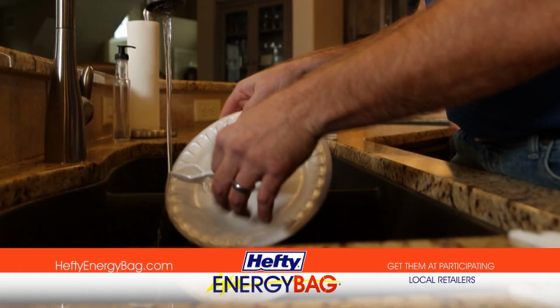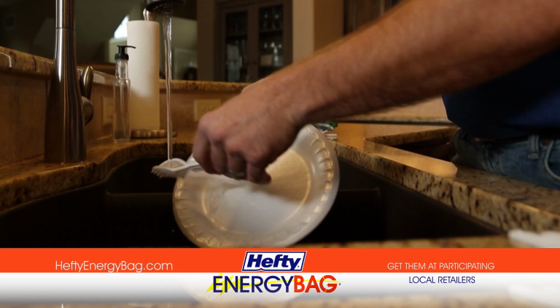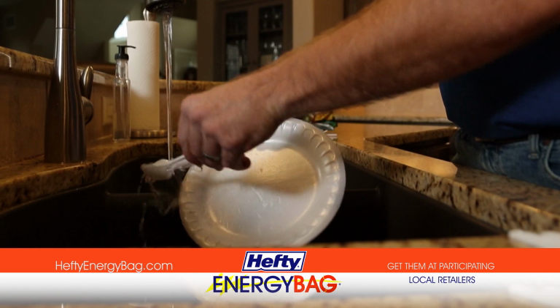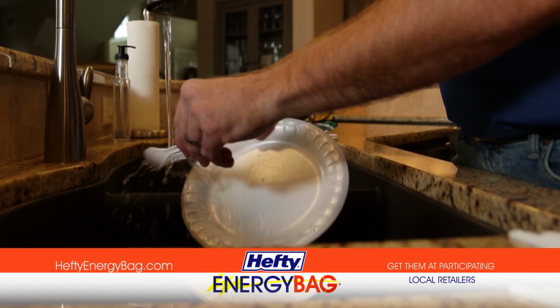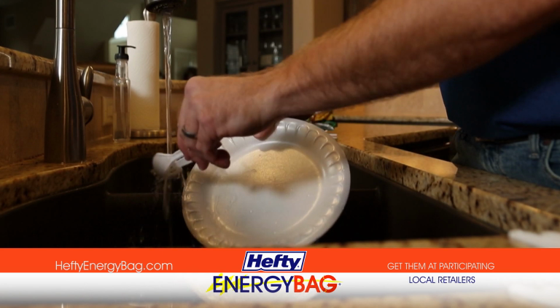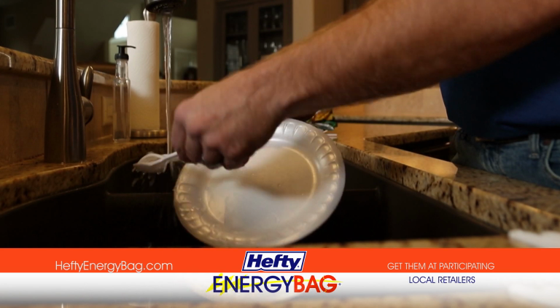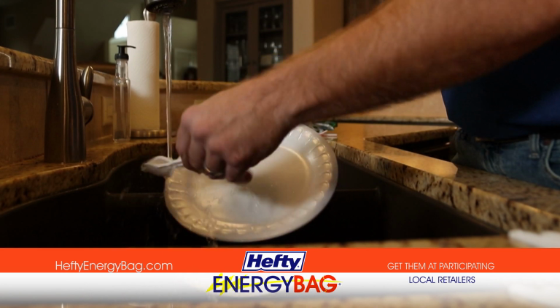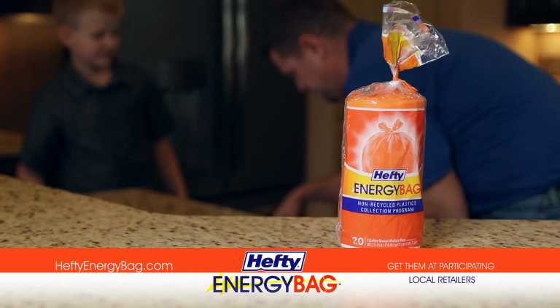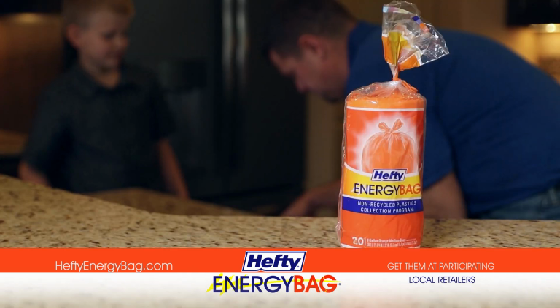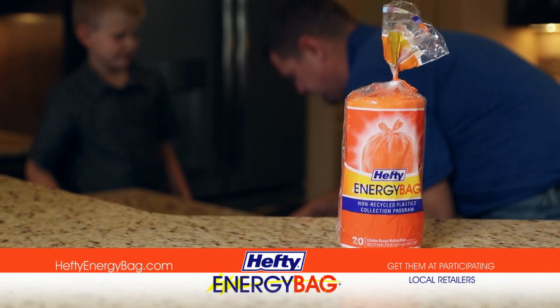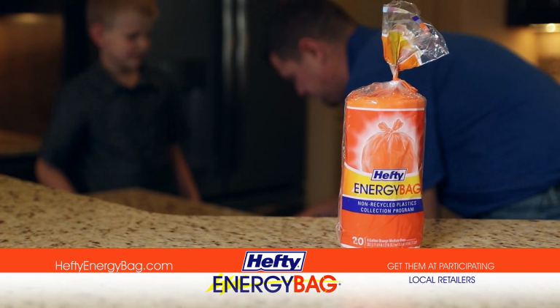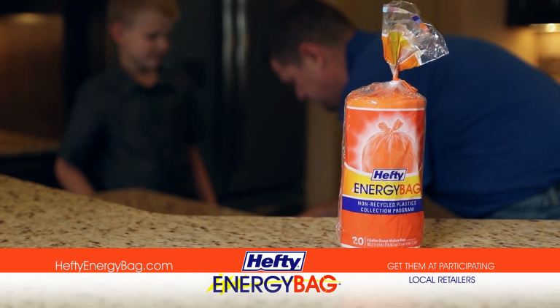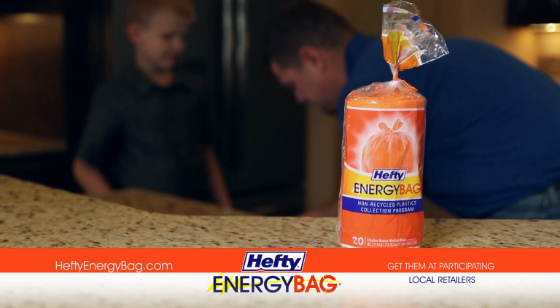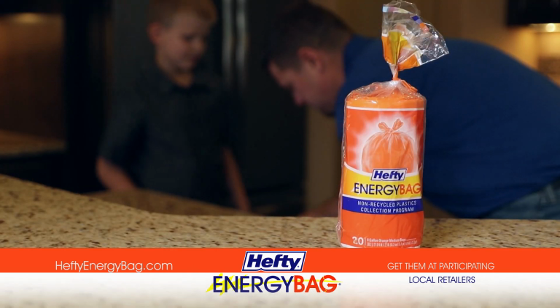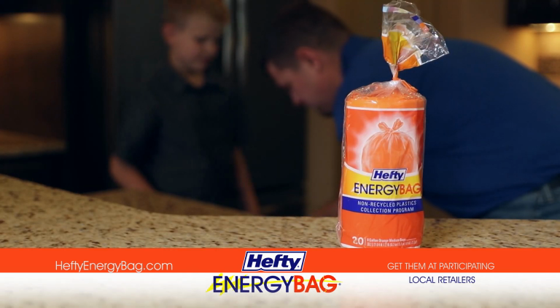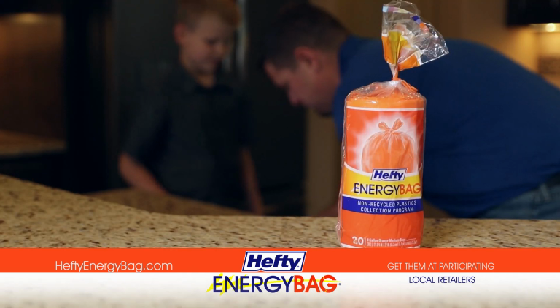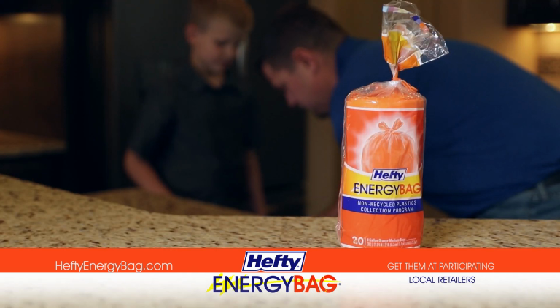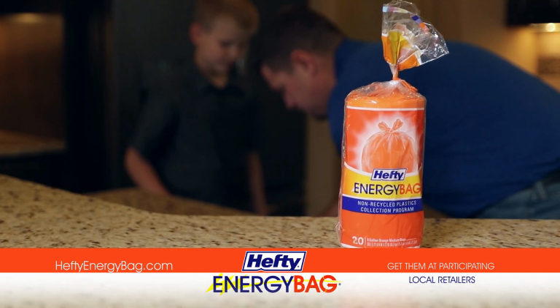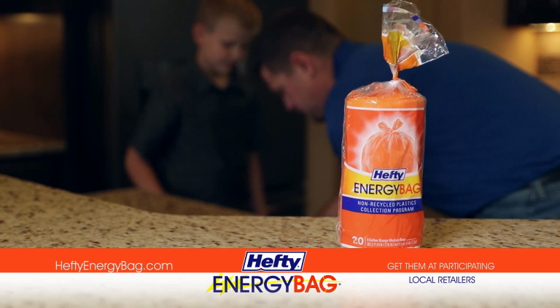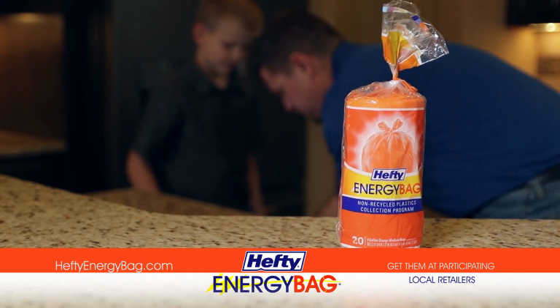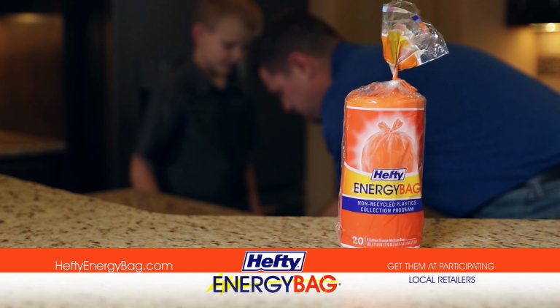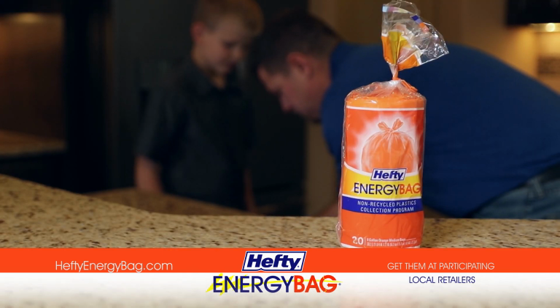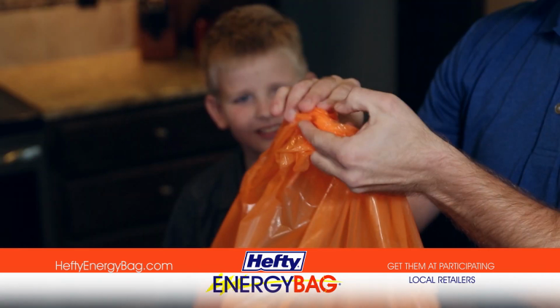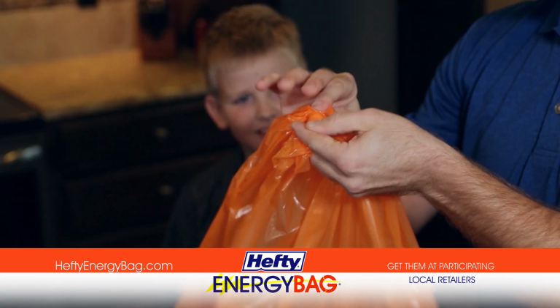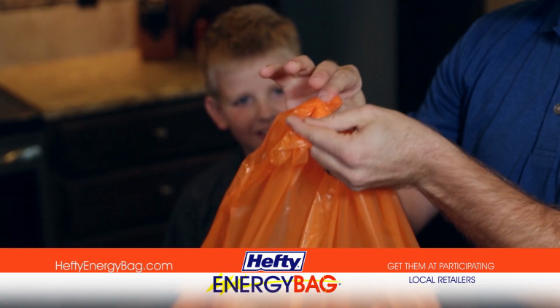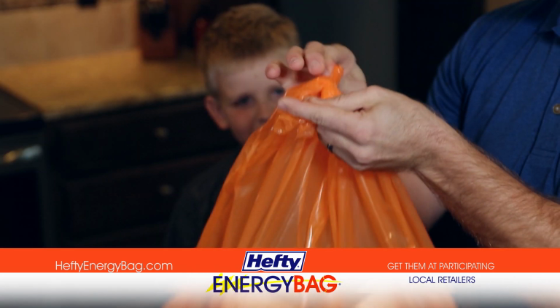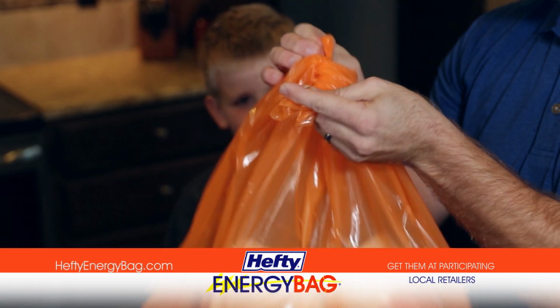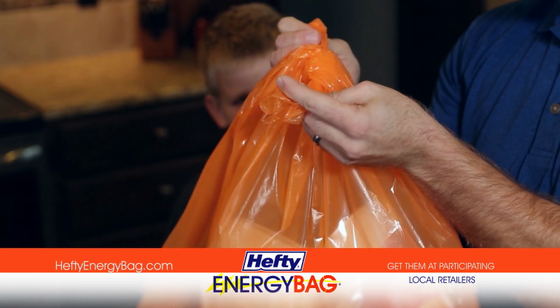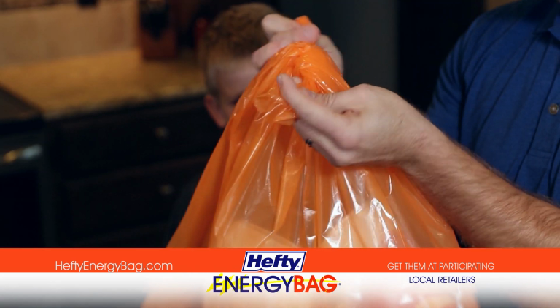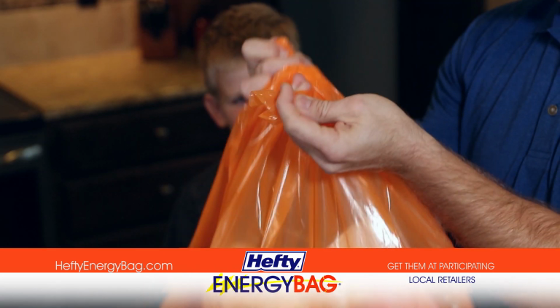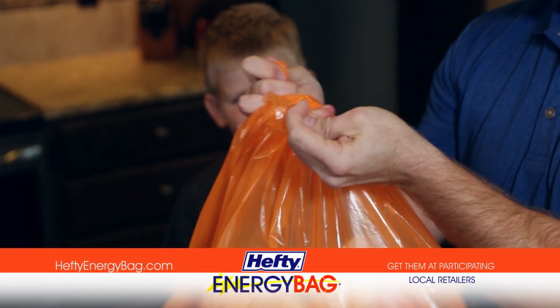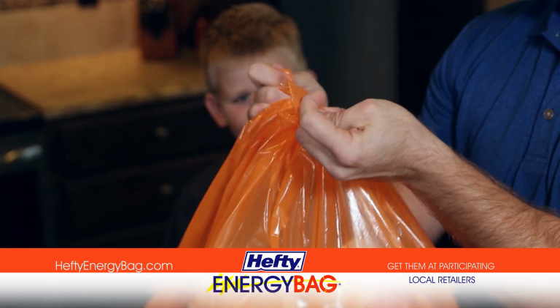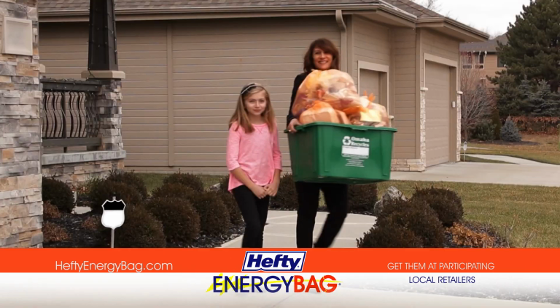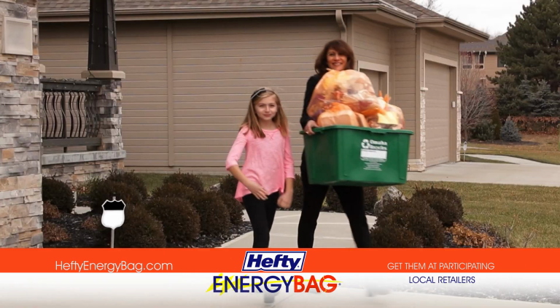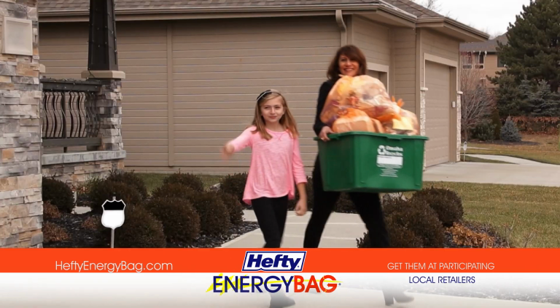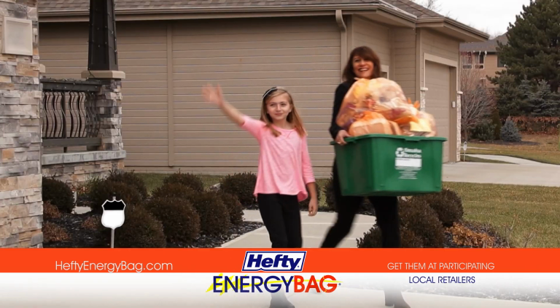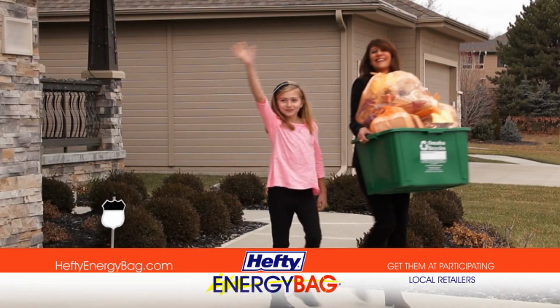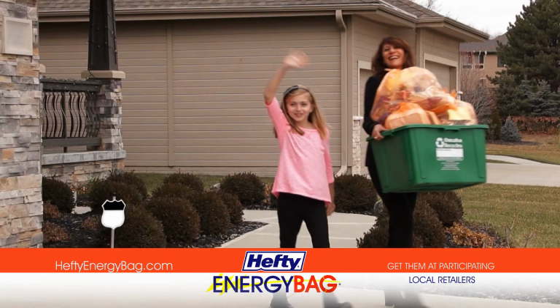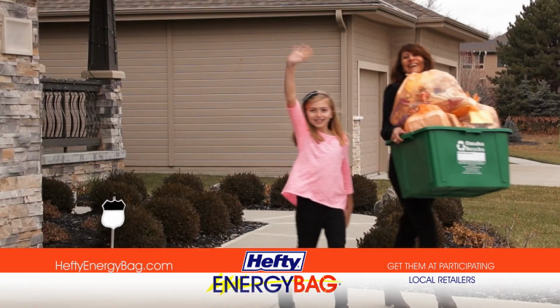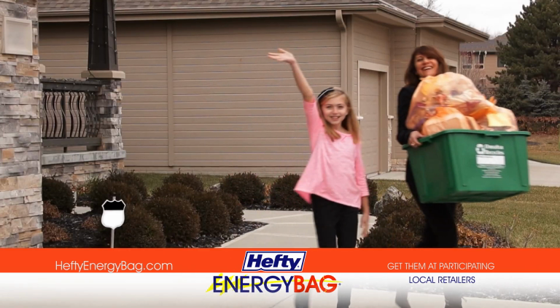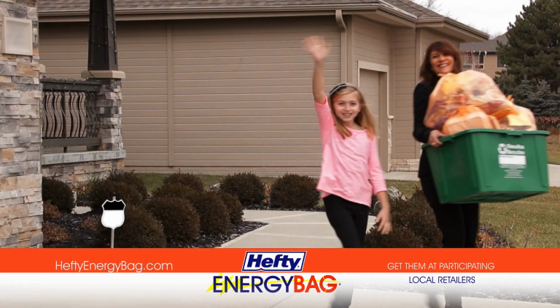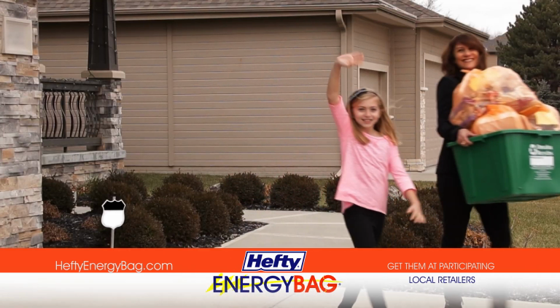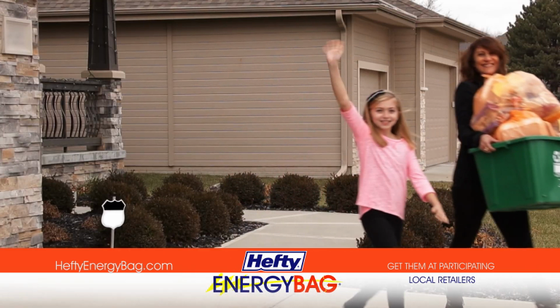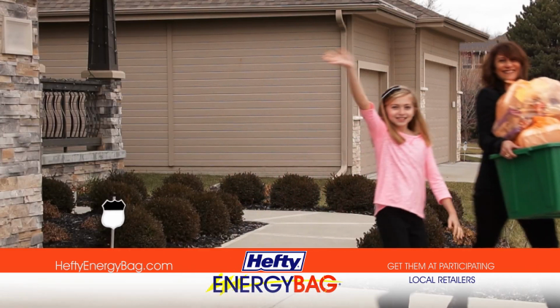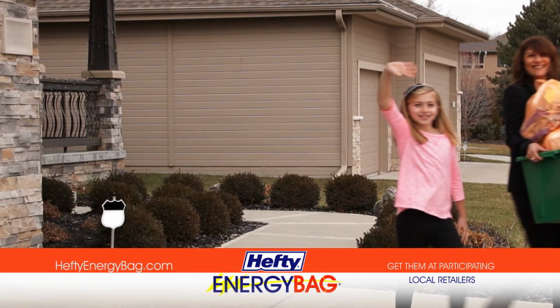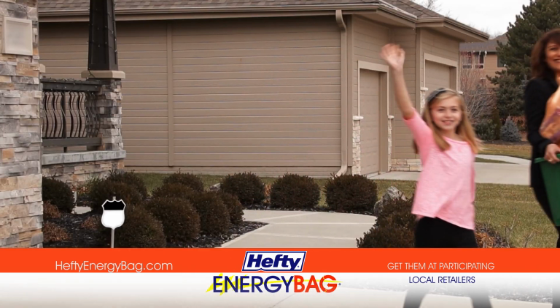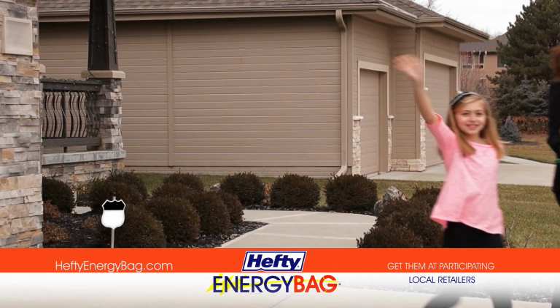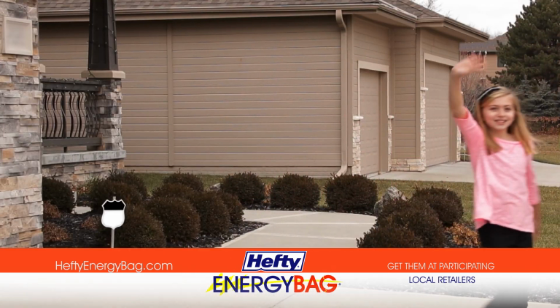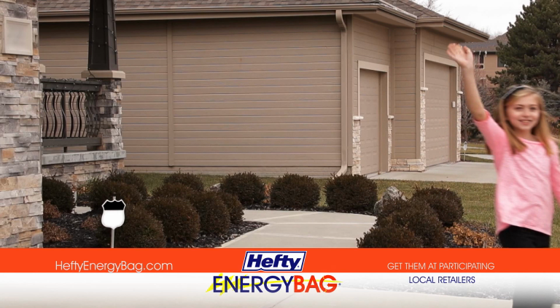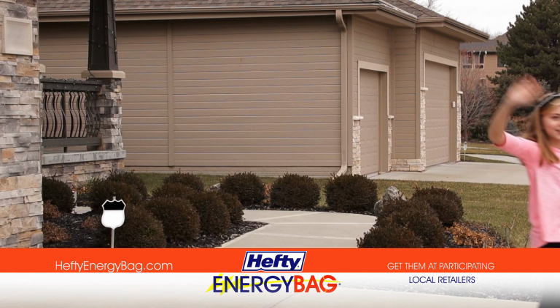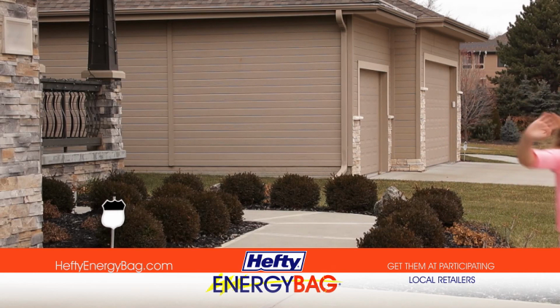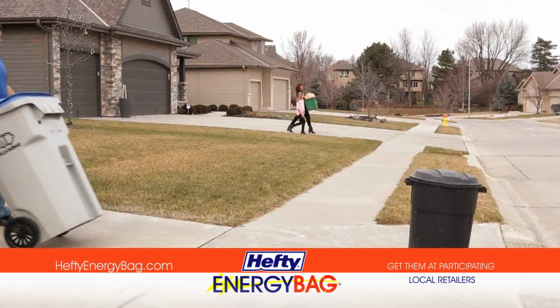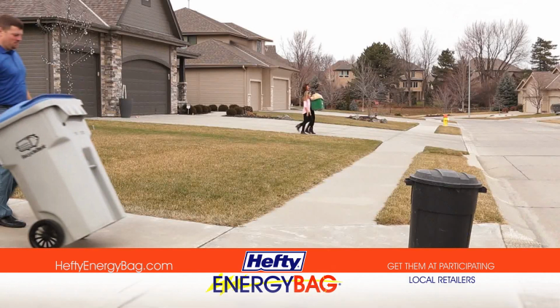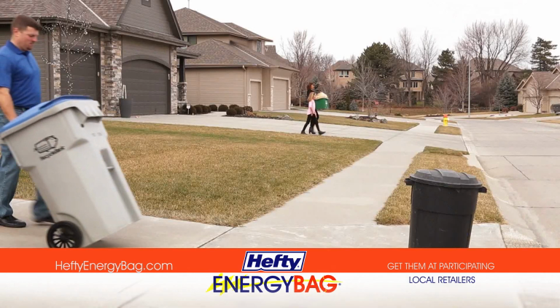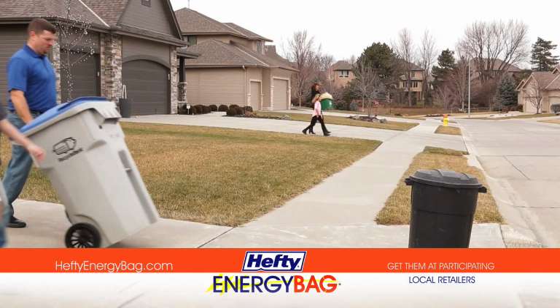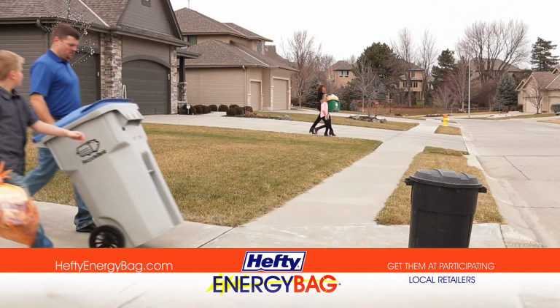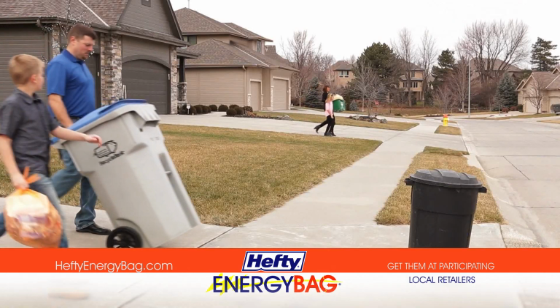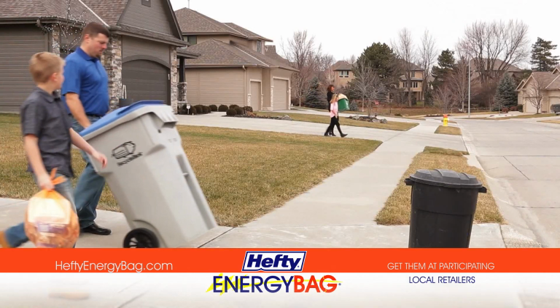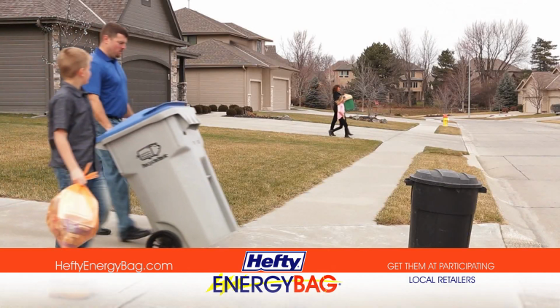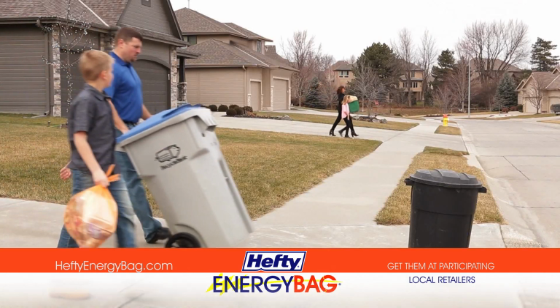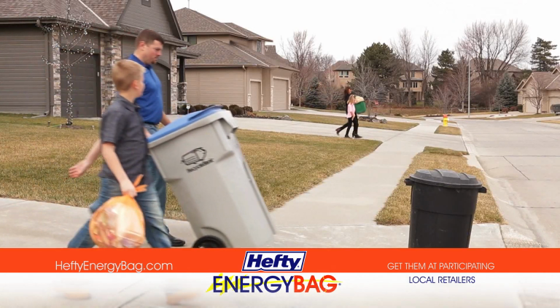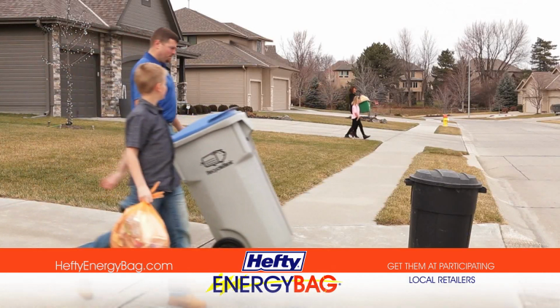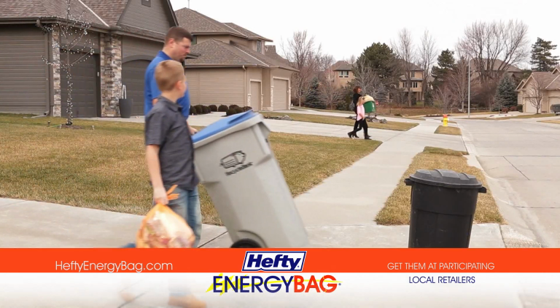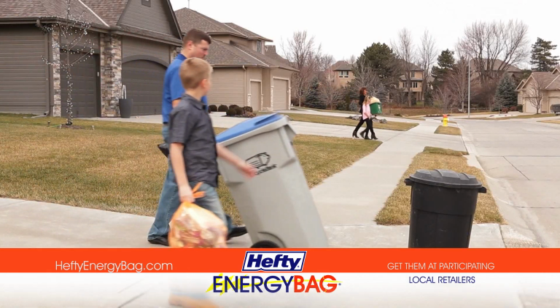Clean them off, put them in your Hefty Orange Bag, tie it shut, and take it out with the rest of your recyclables. It's that easy, Omaha.